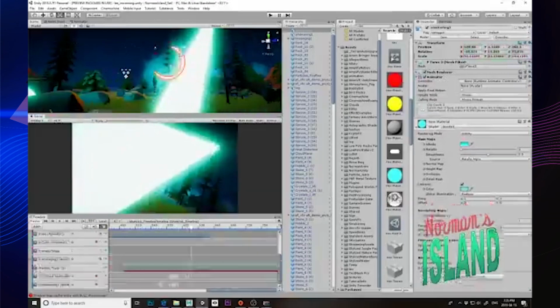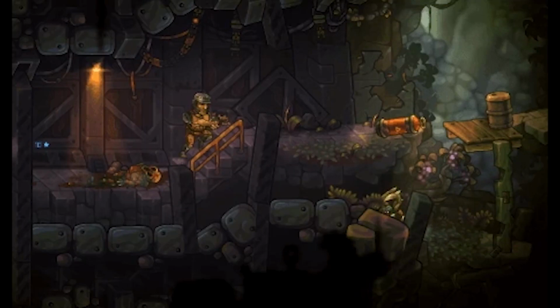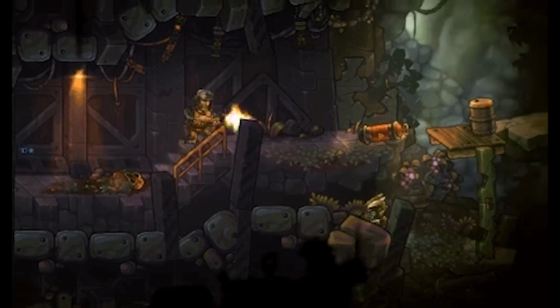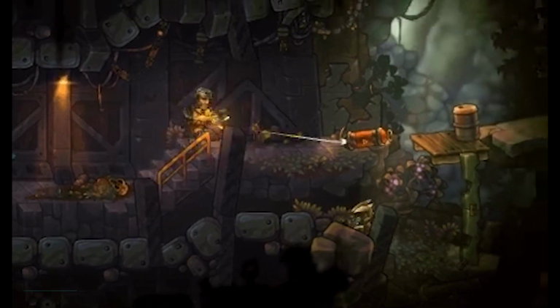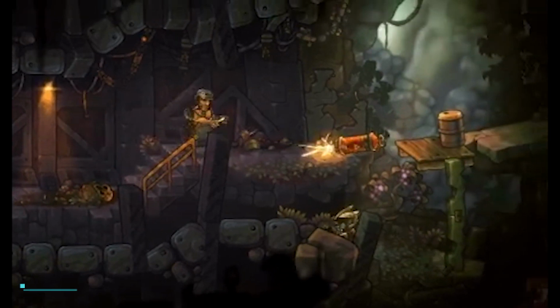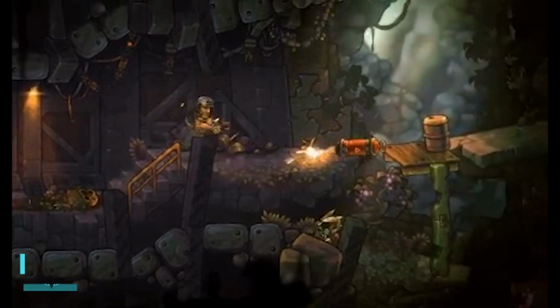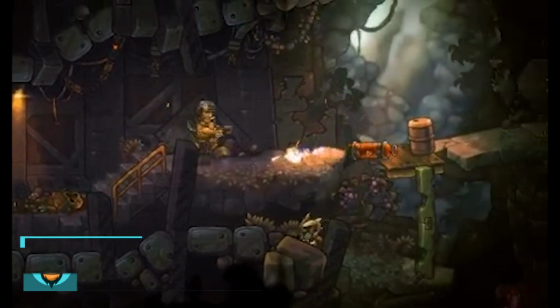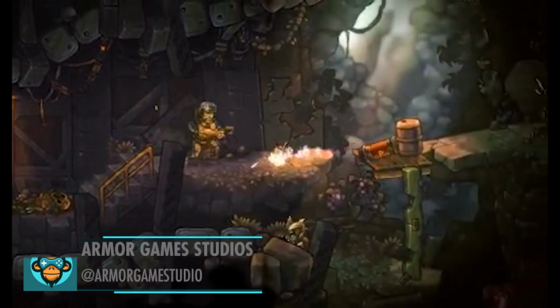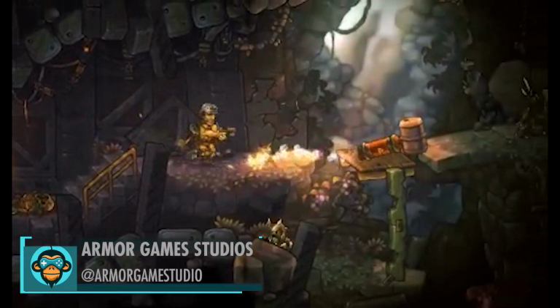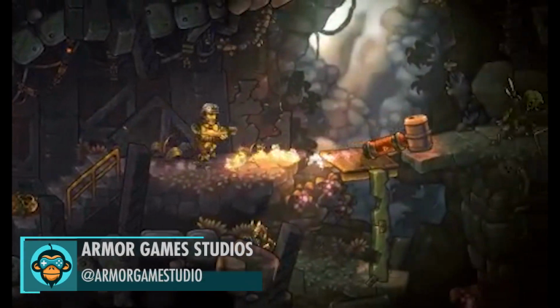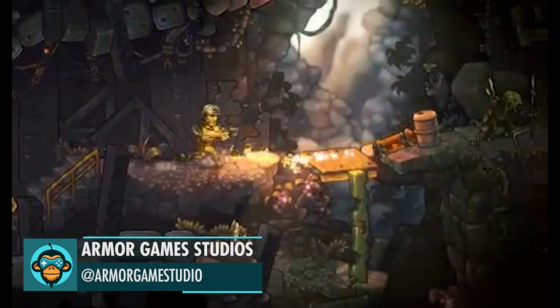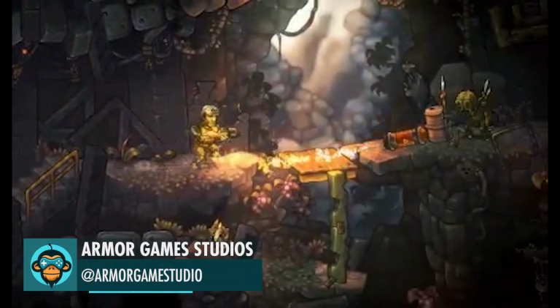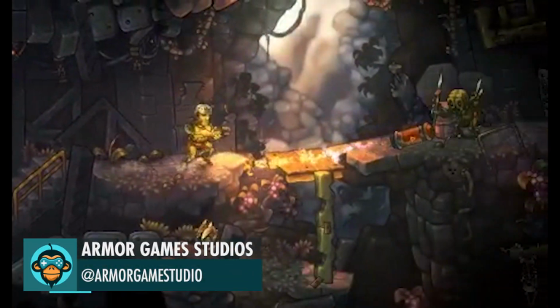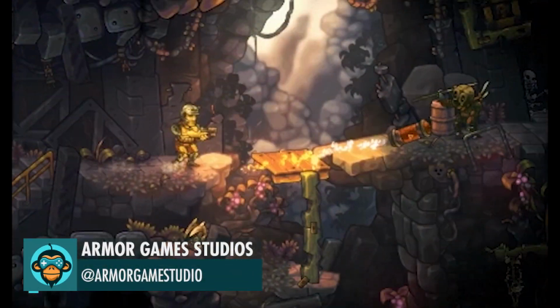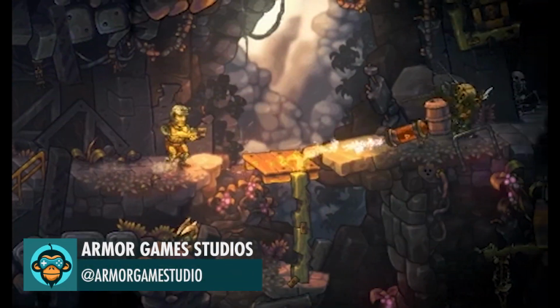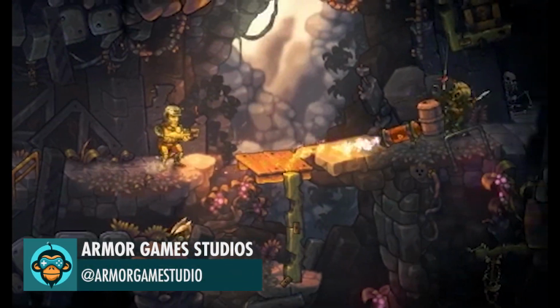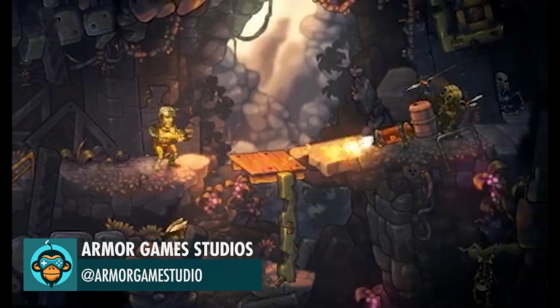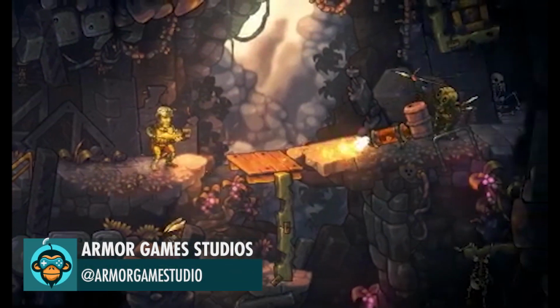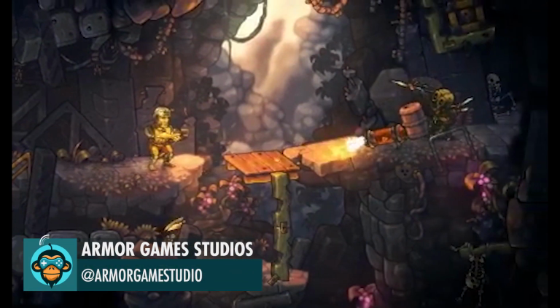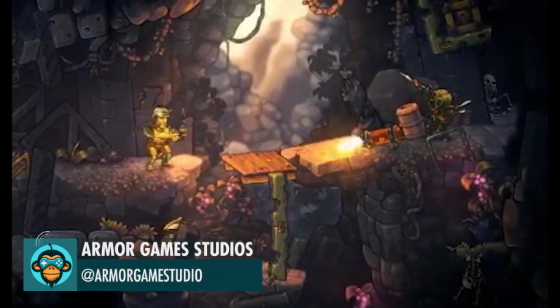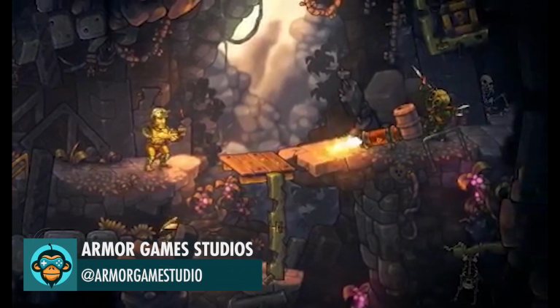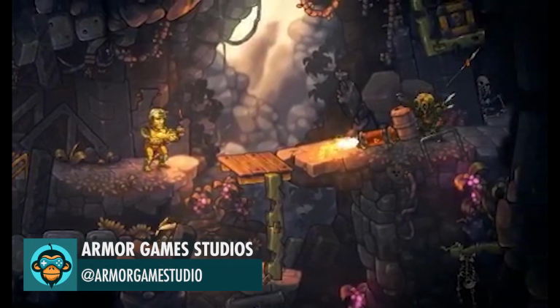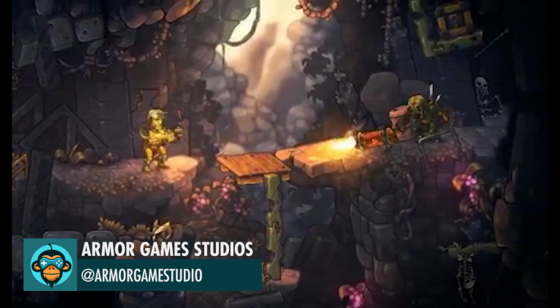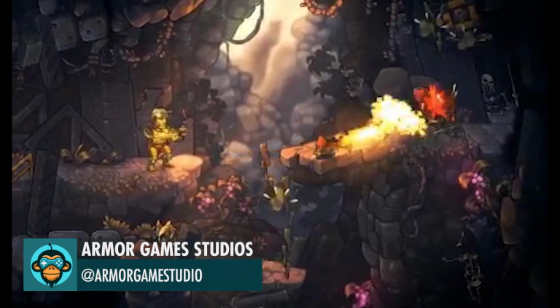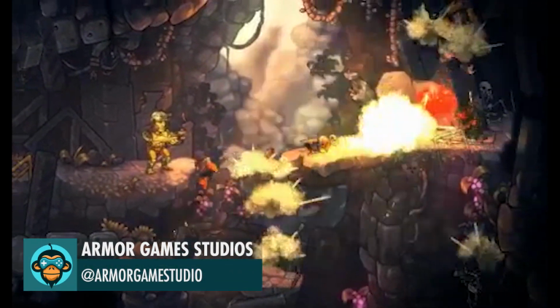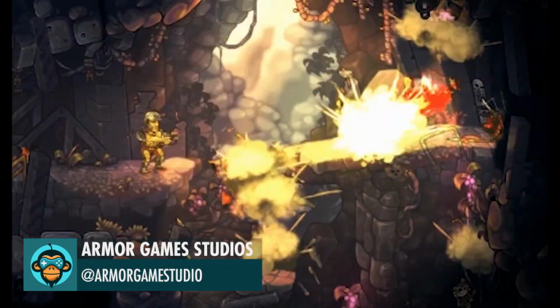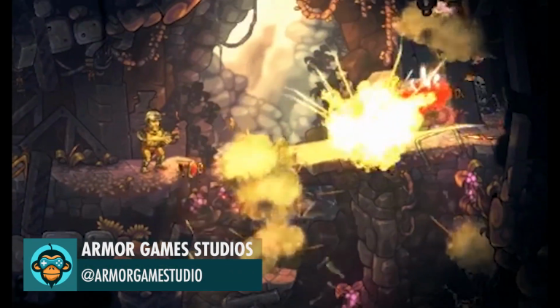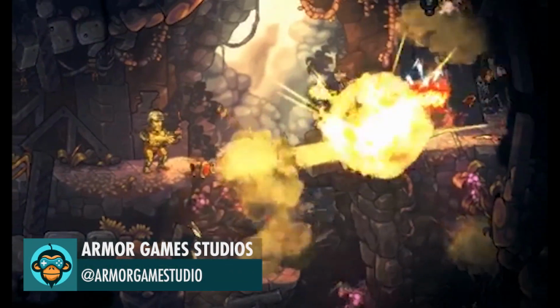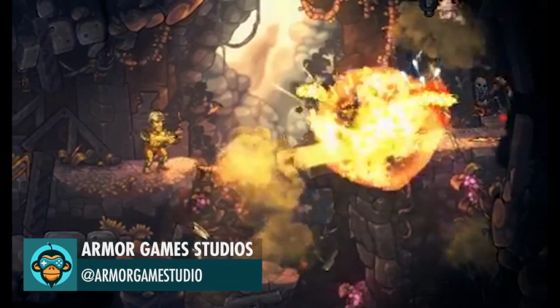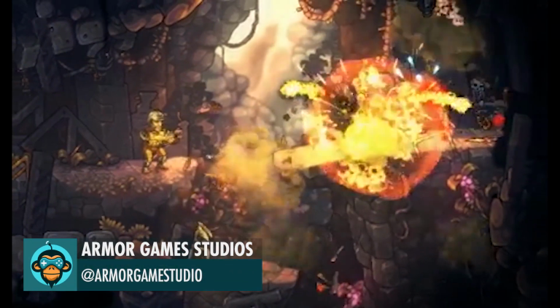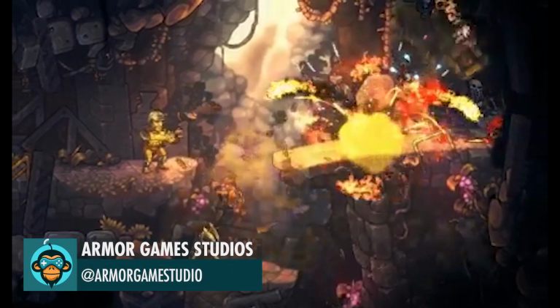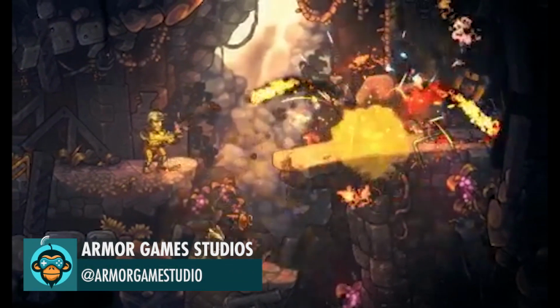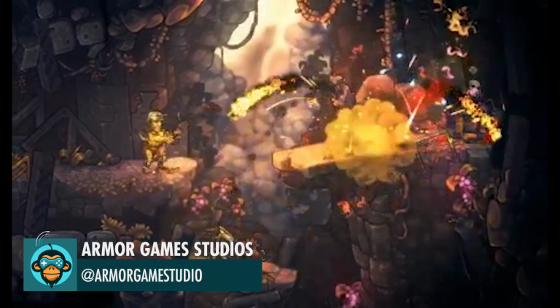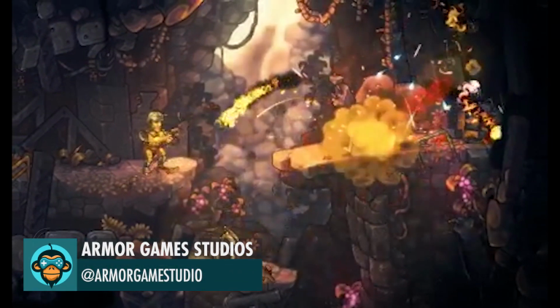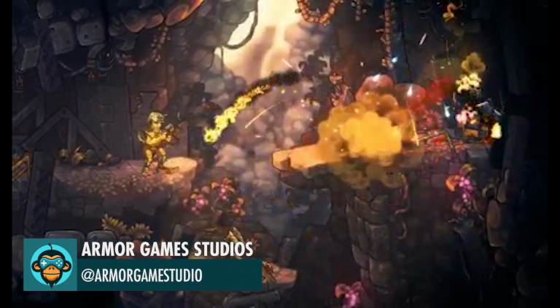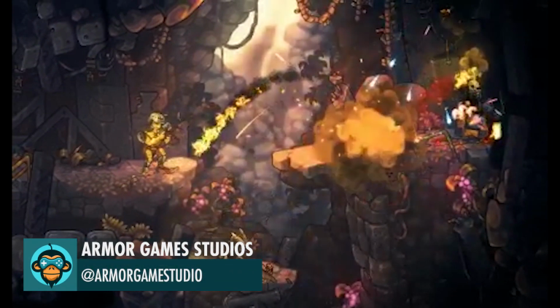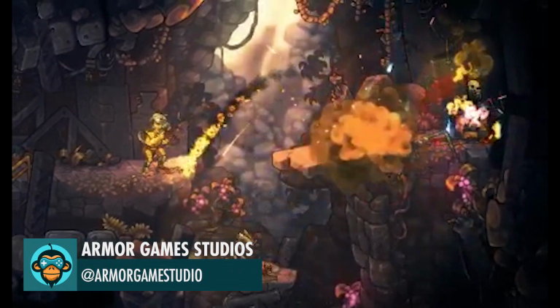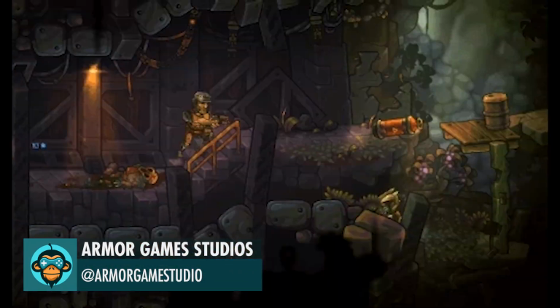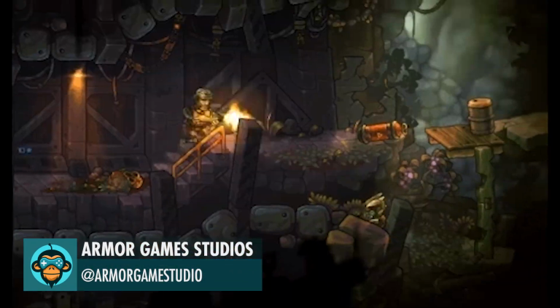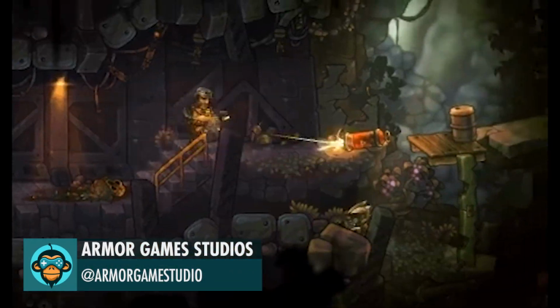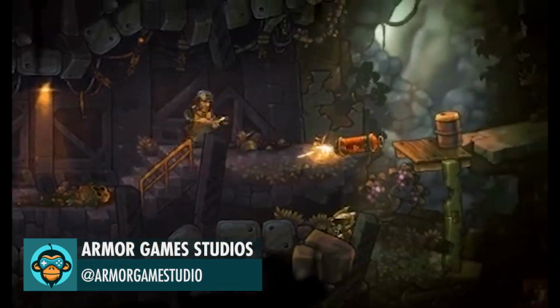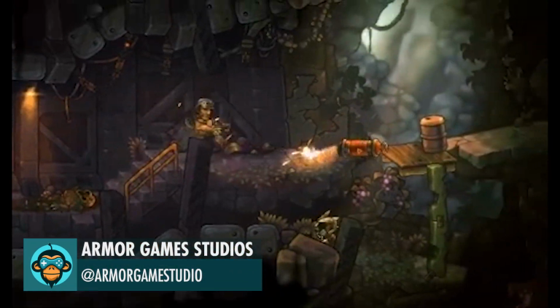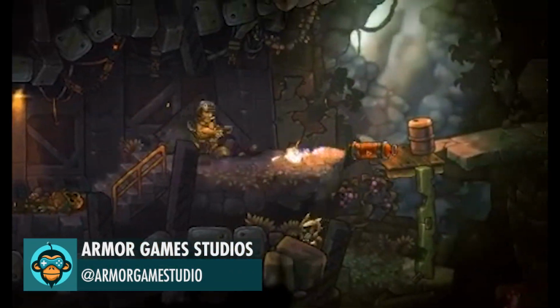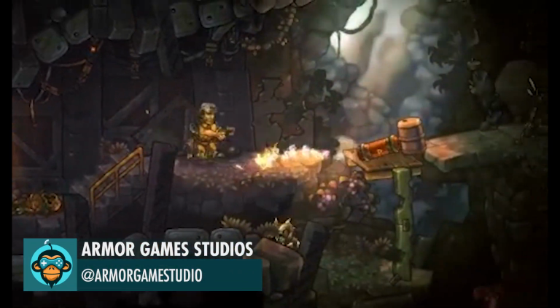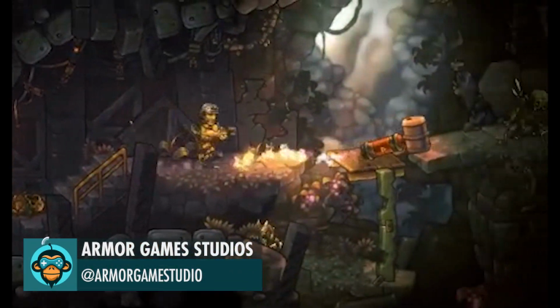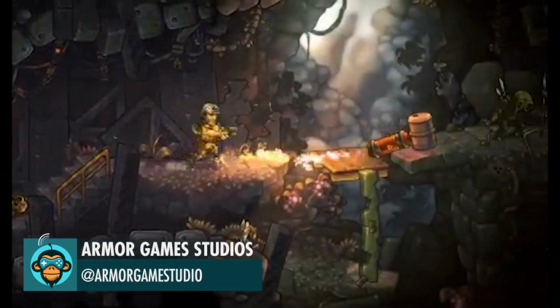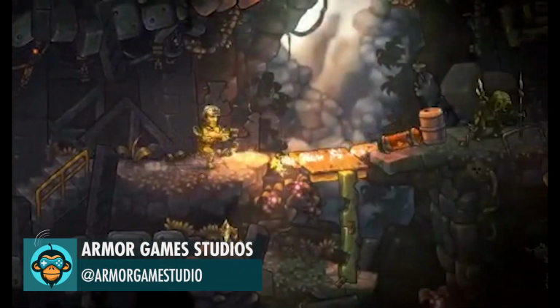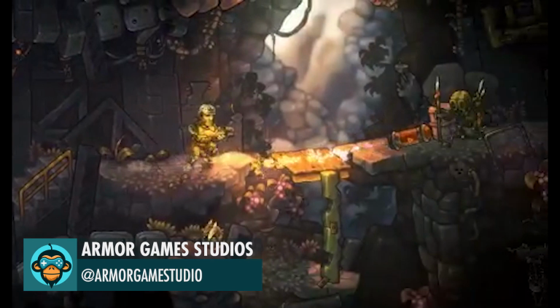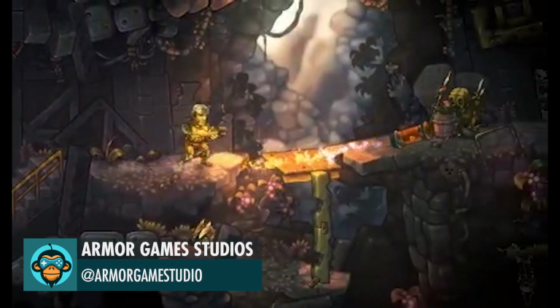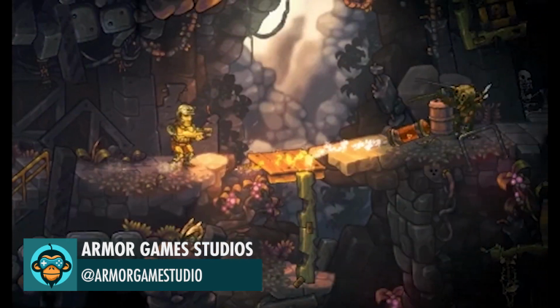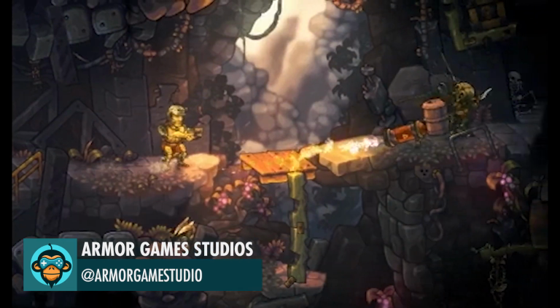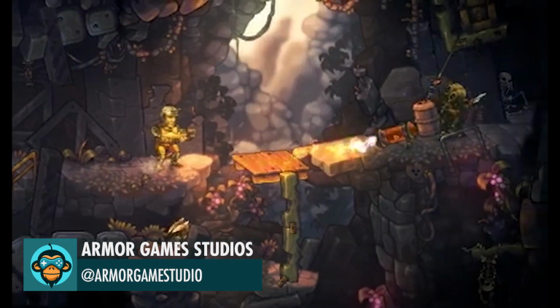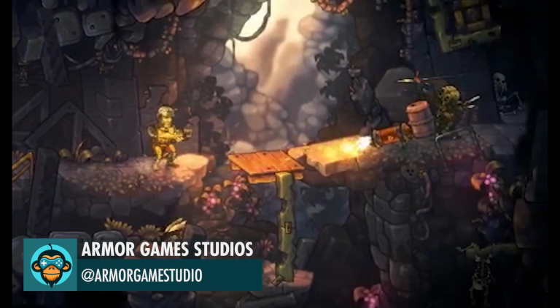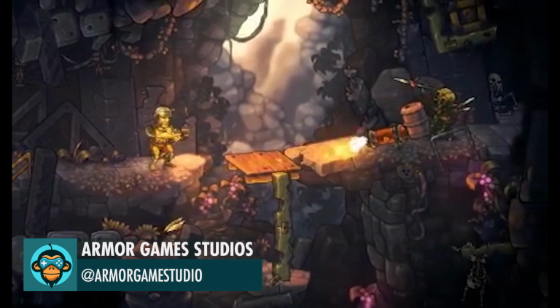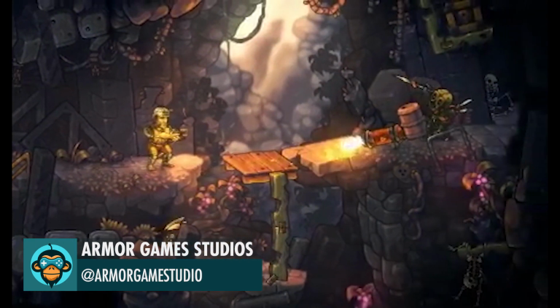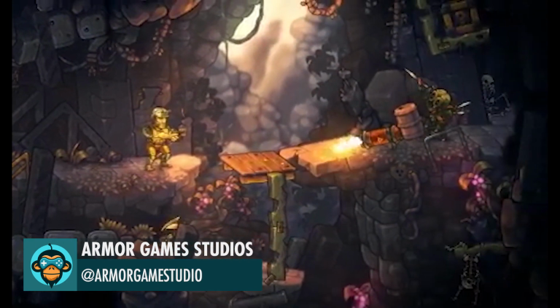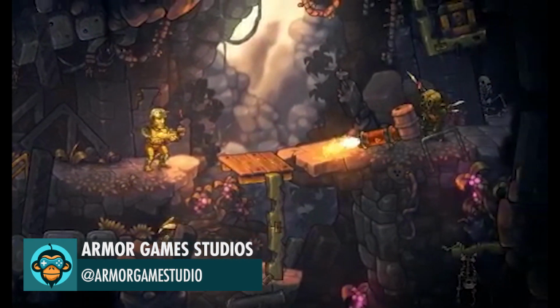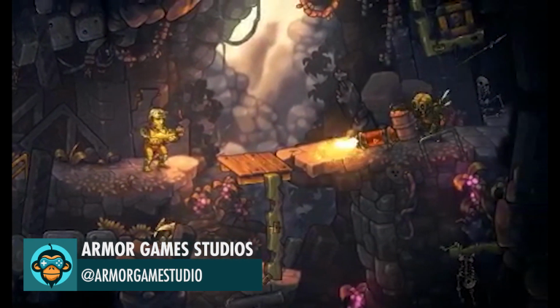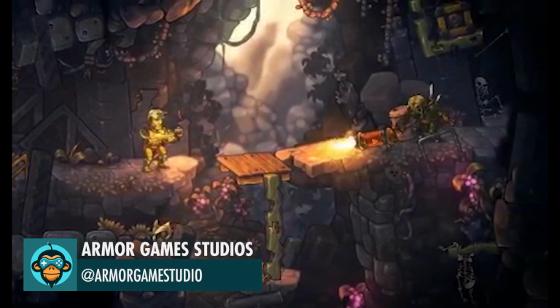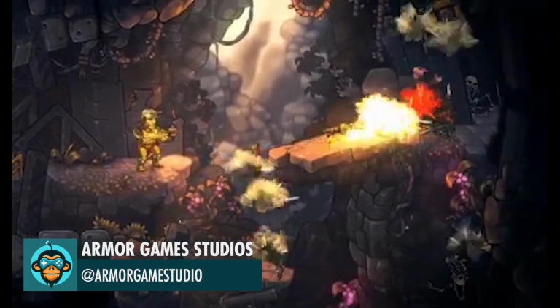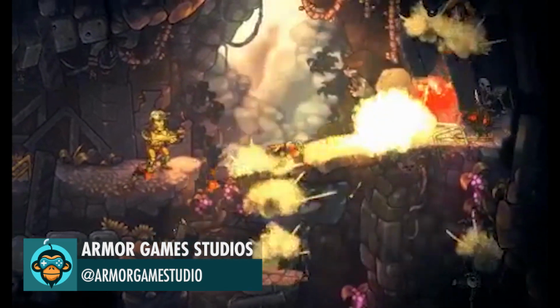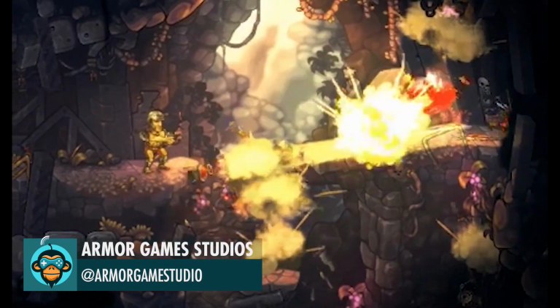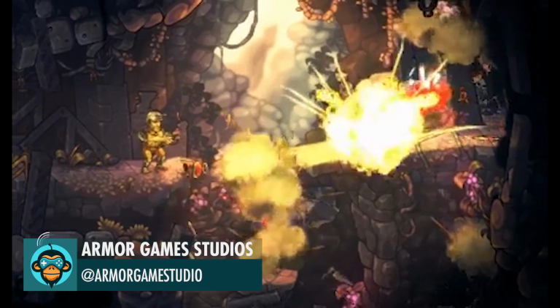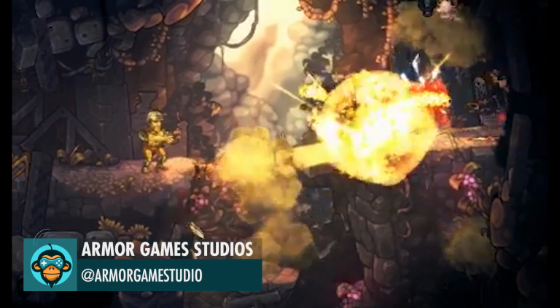Armored Games Studio share Zombo-Tron, a 2D space adventure now available on Steam.